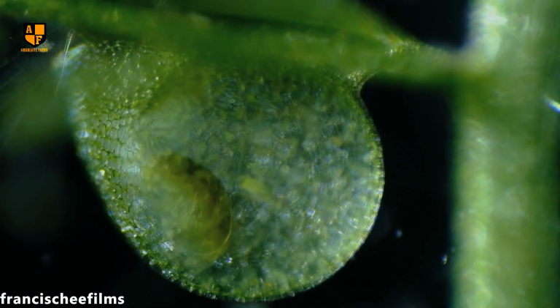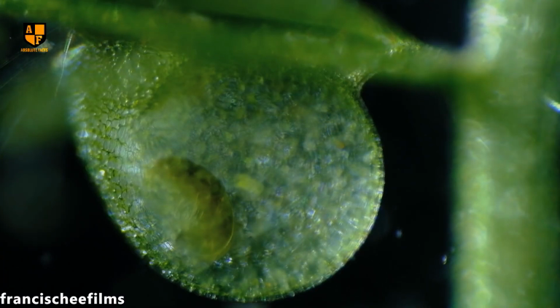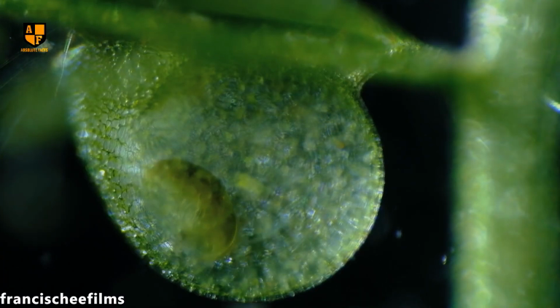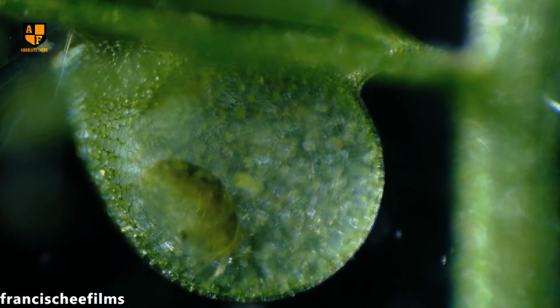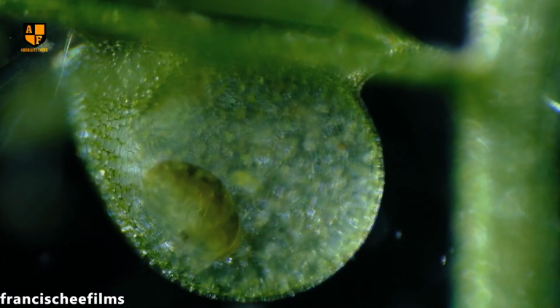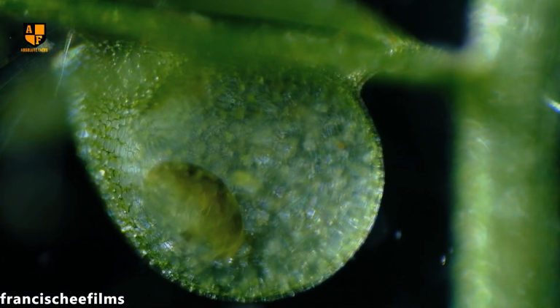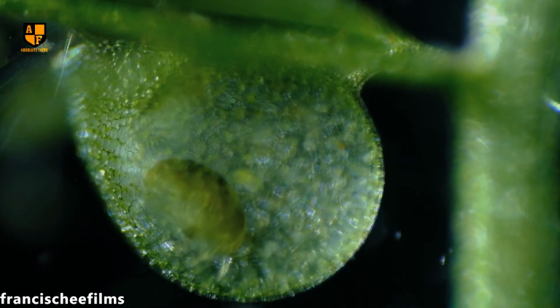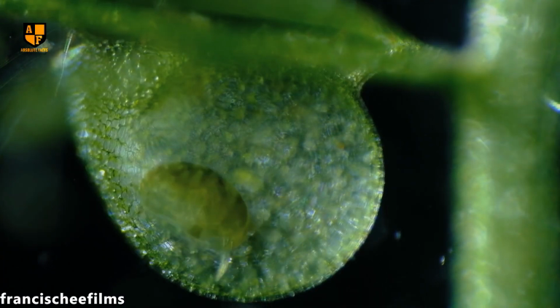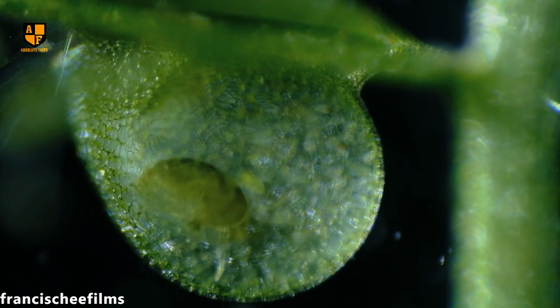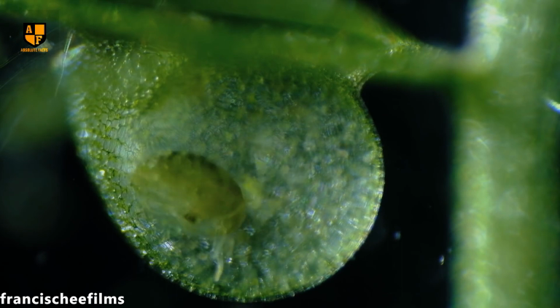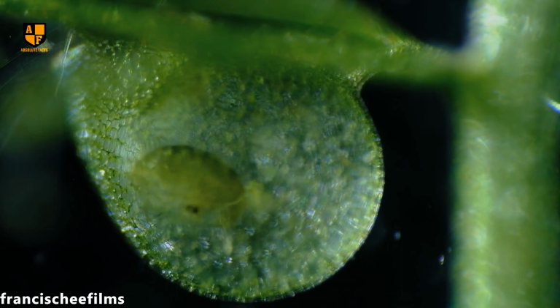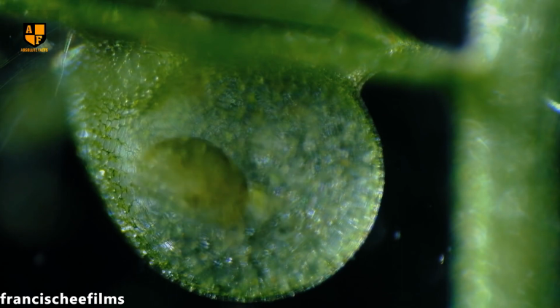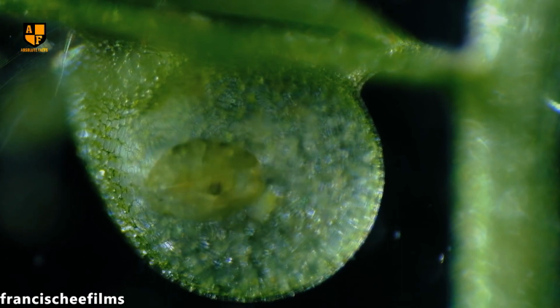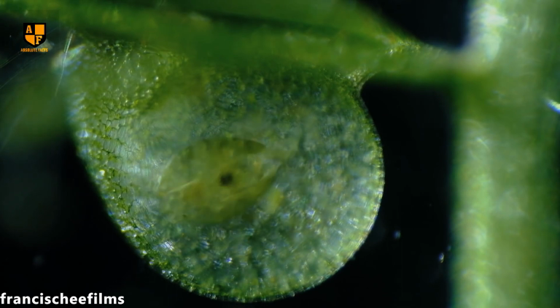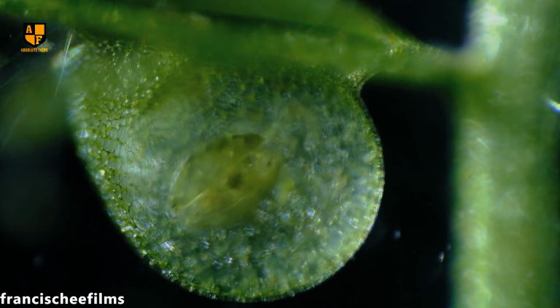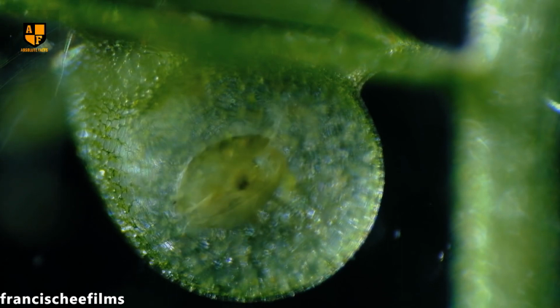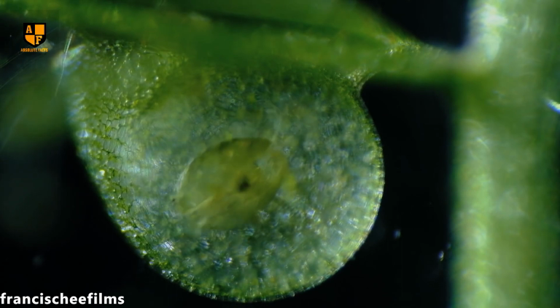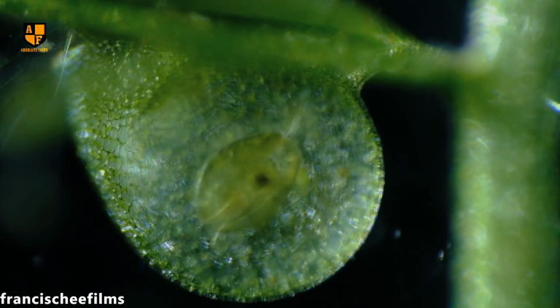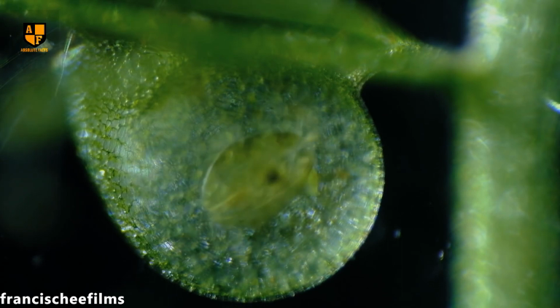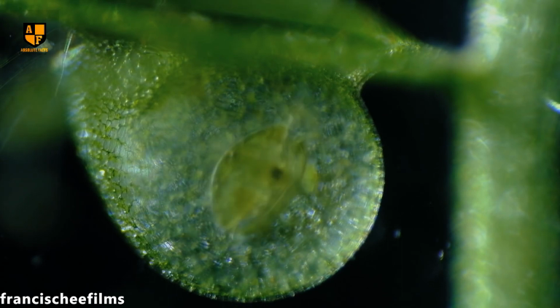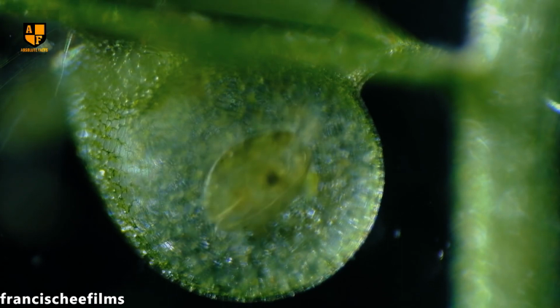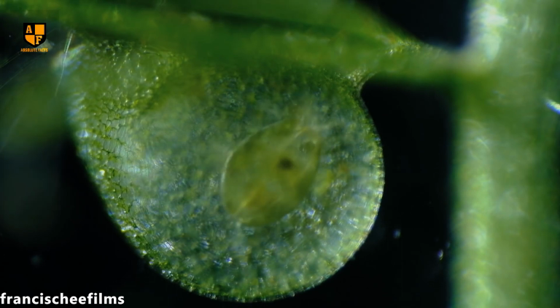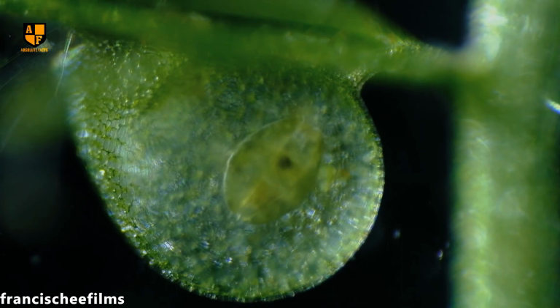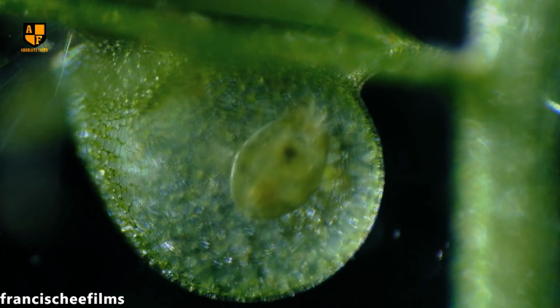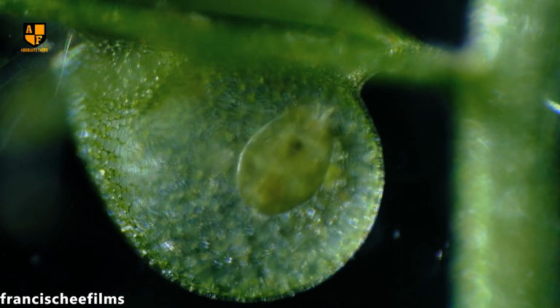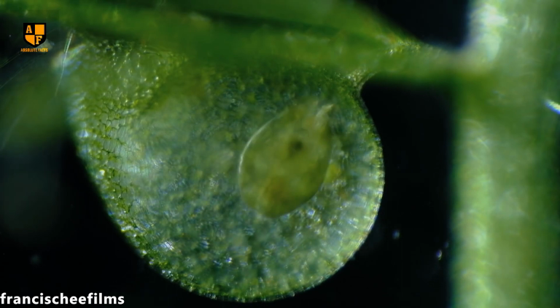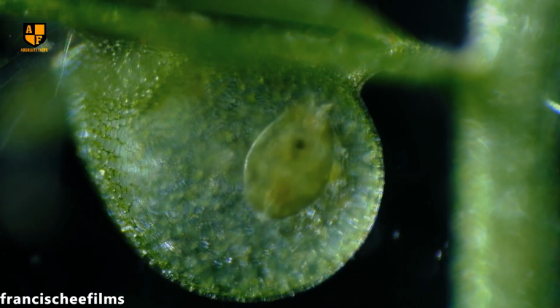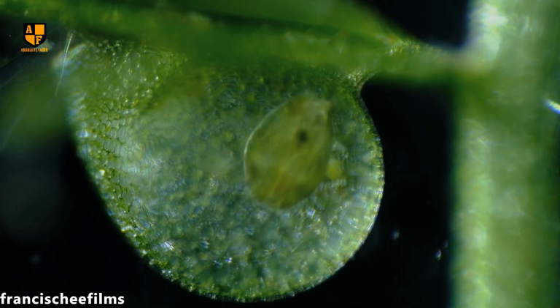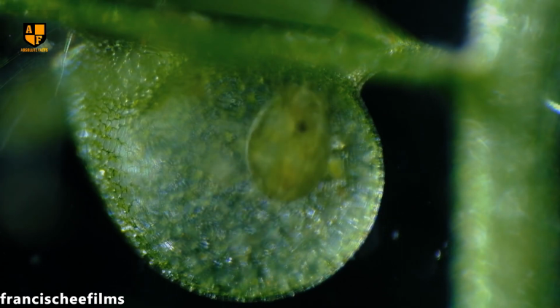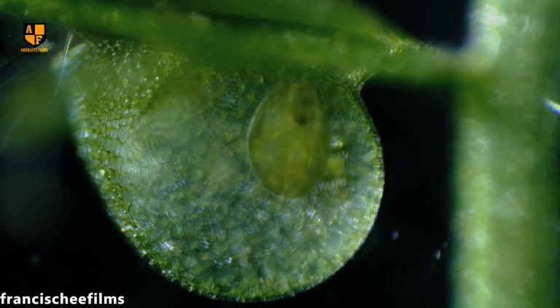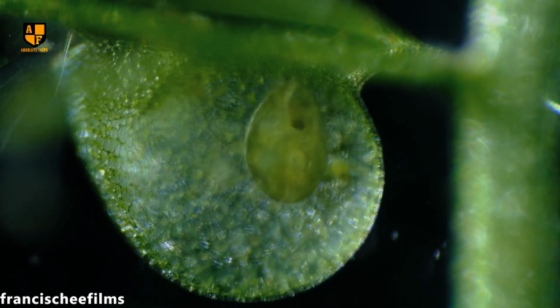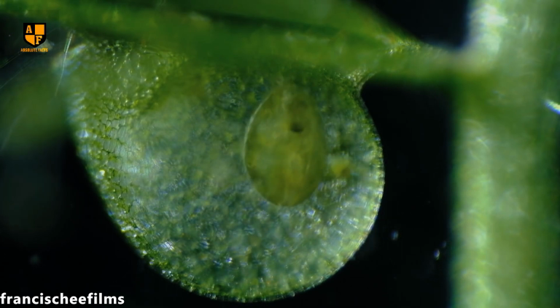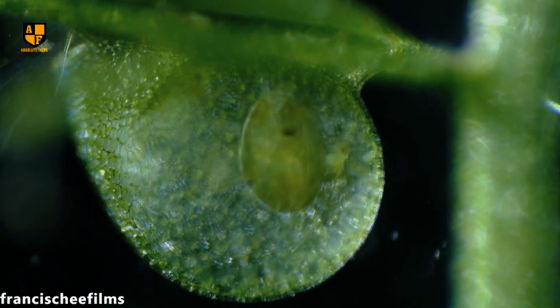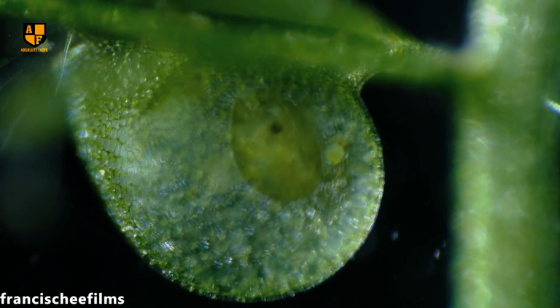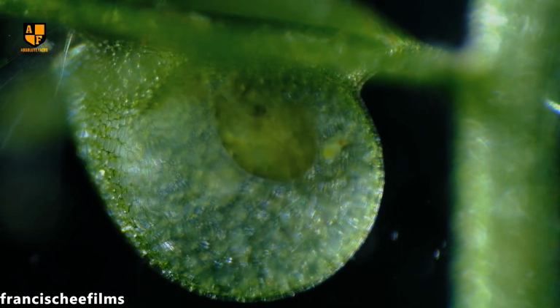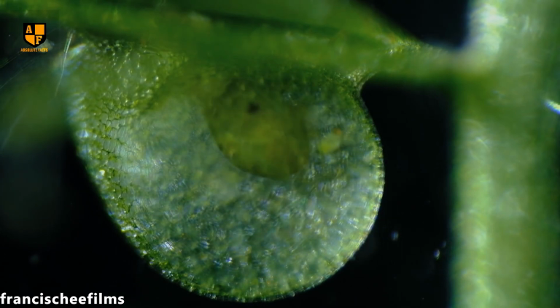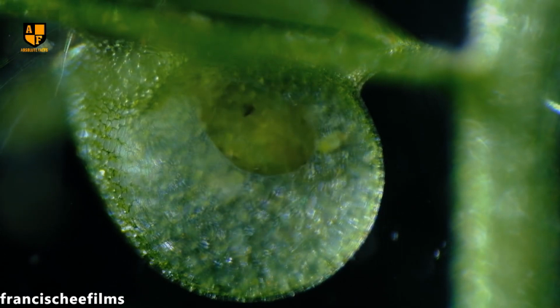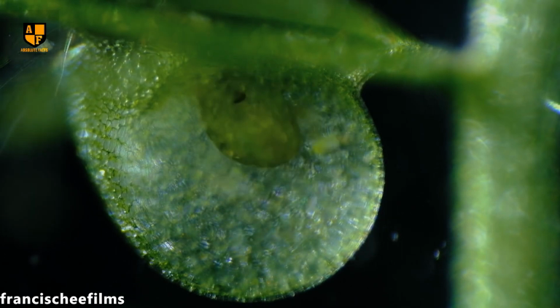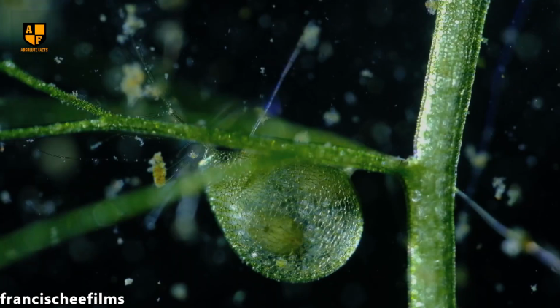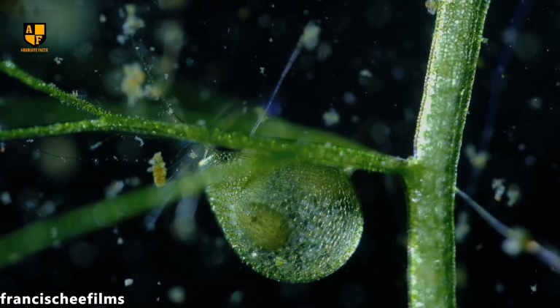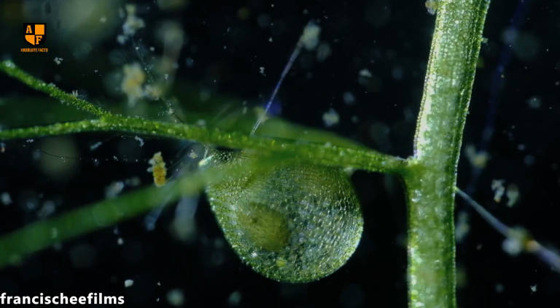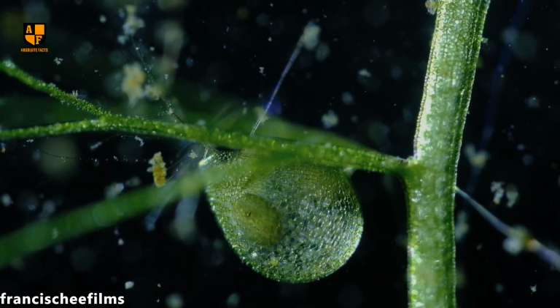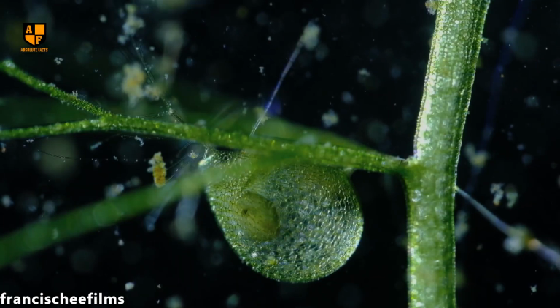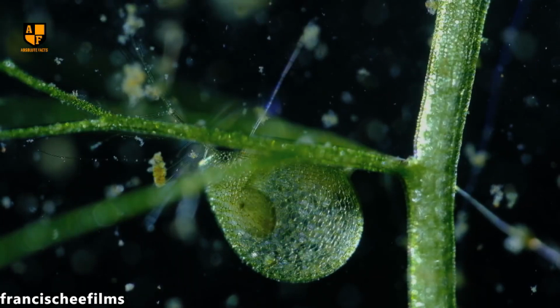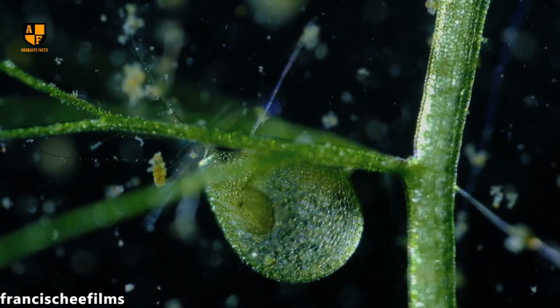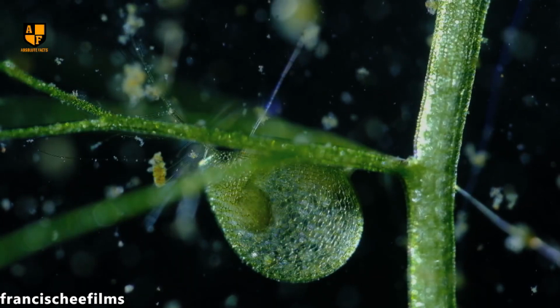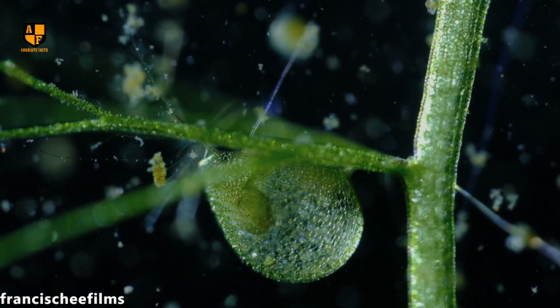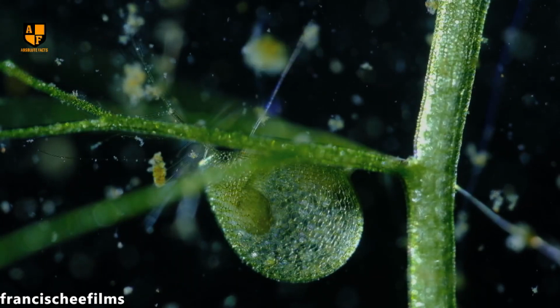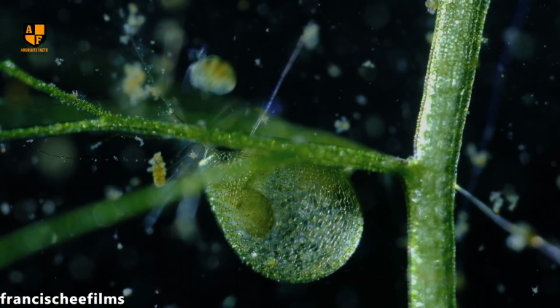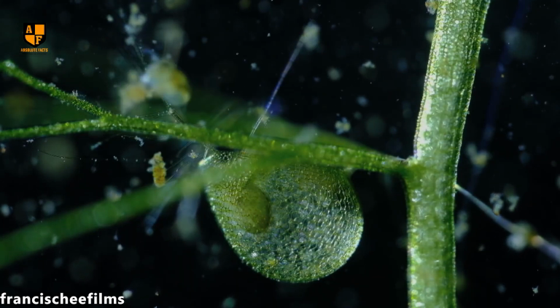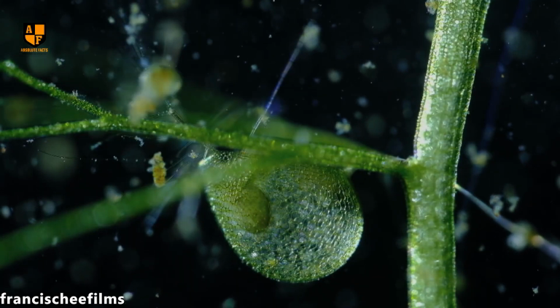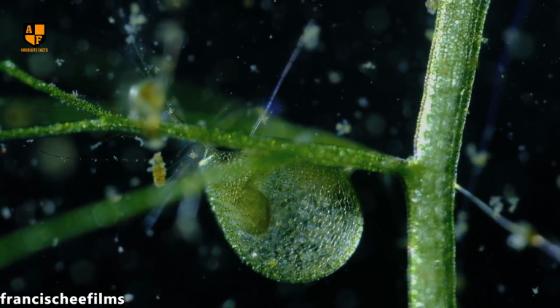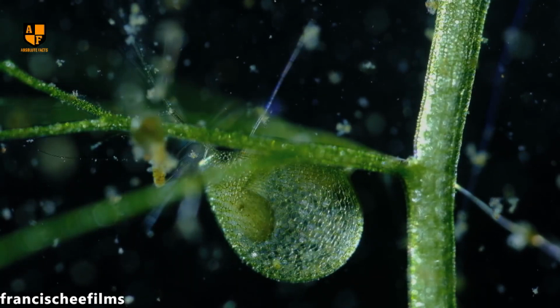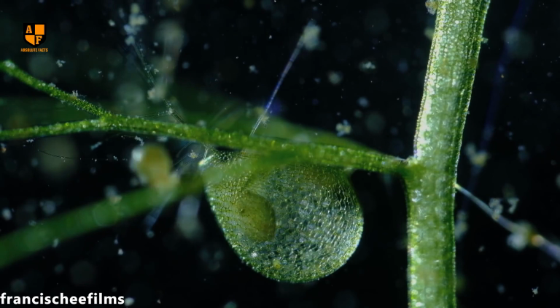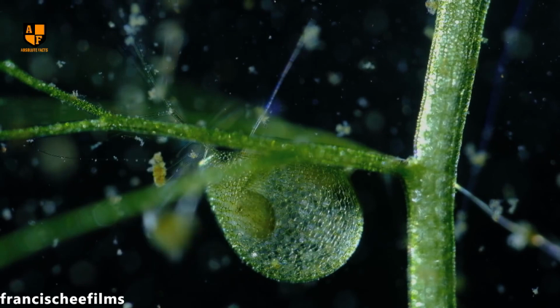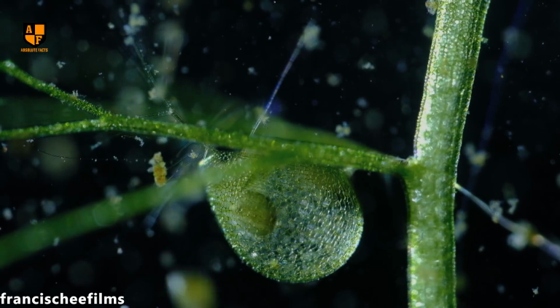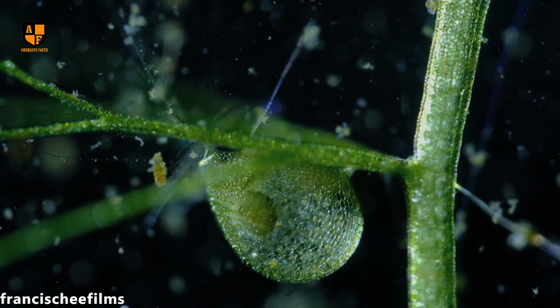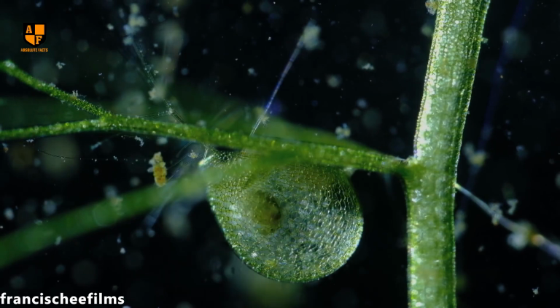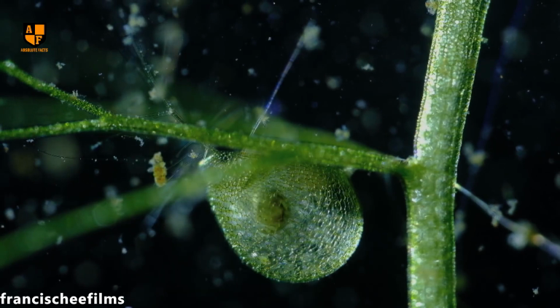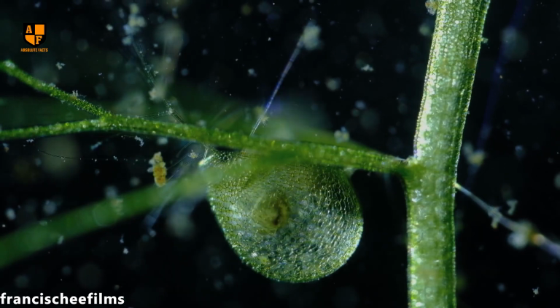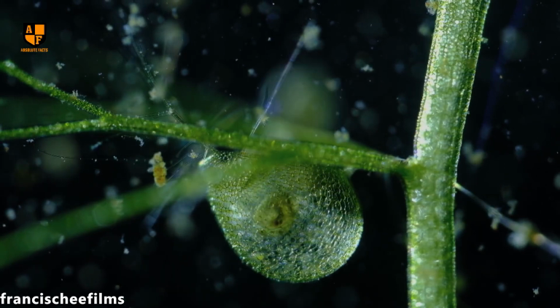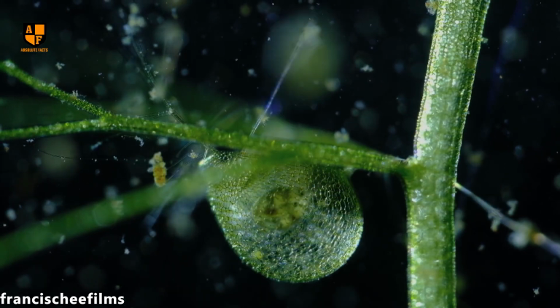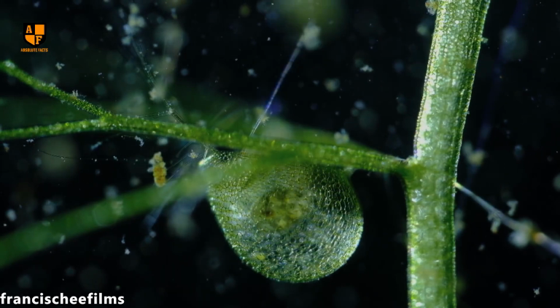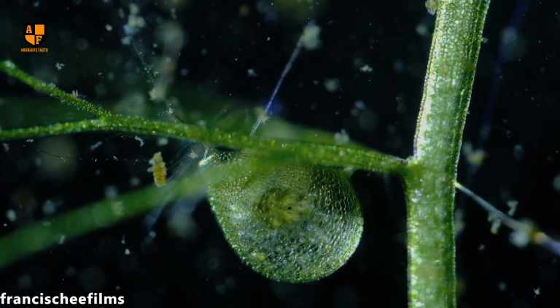Its sheer size poses a threat to native plants and insects, because this invasive carnivorous plant tends to dominate extensive water bodies.